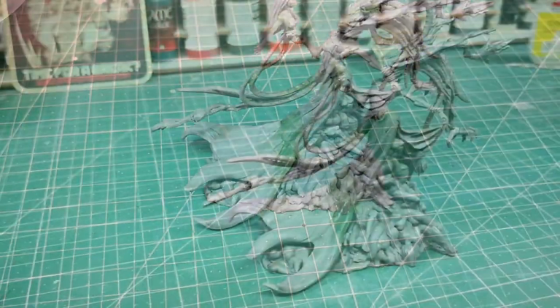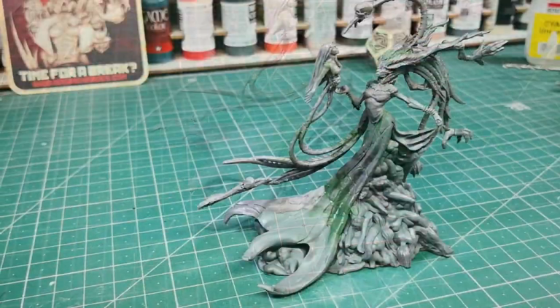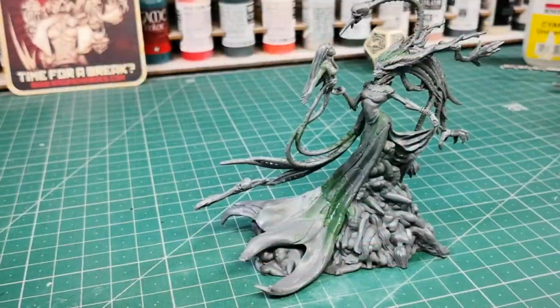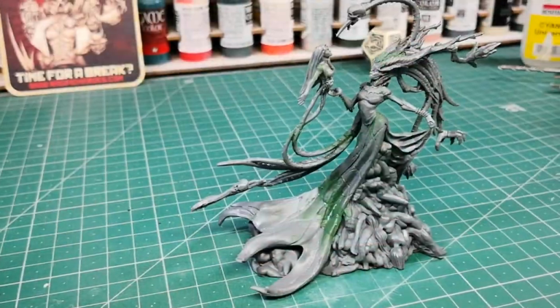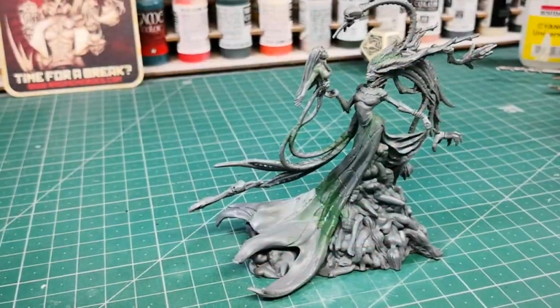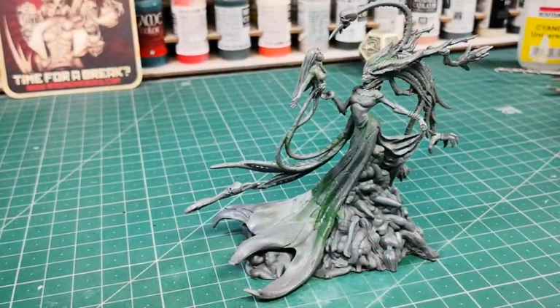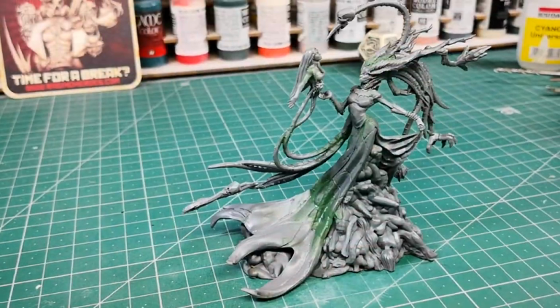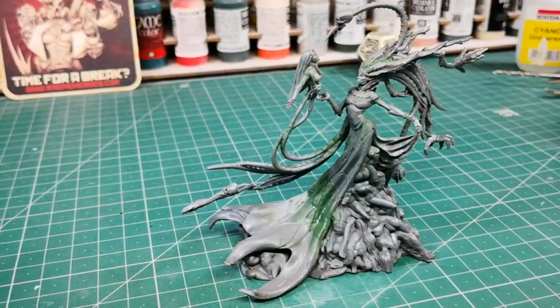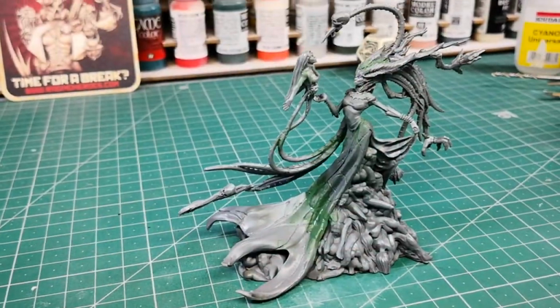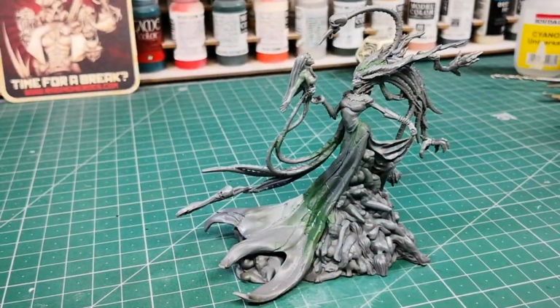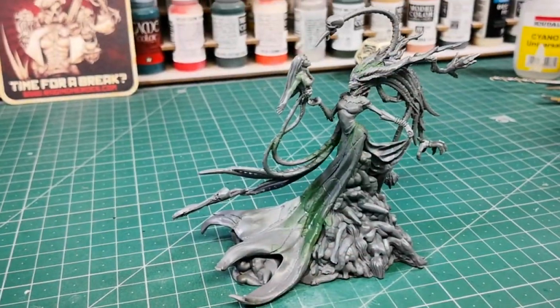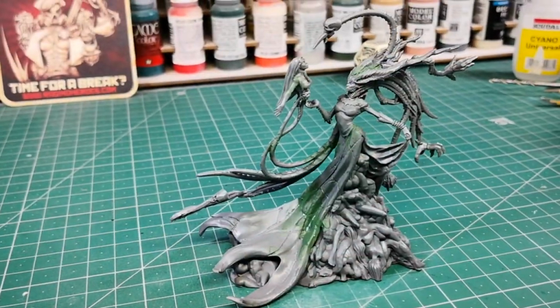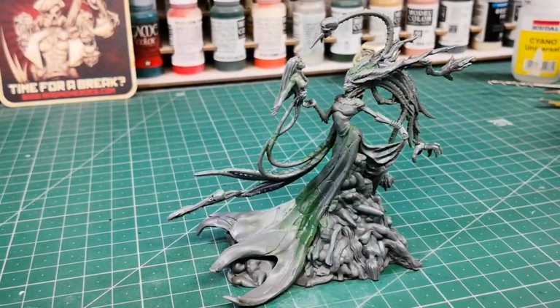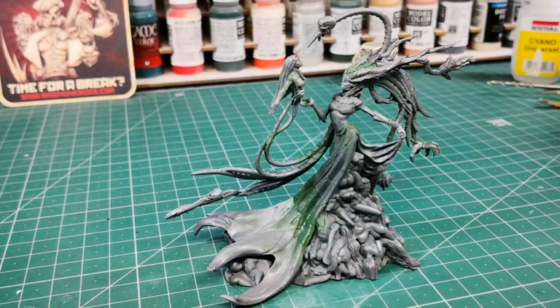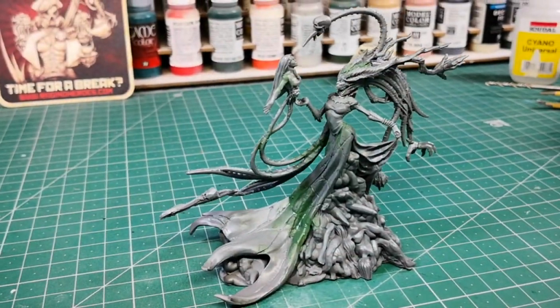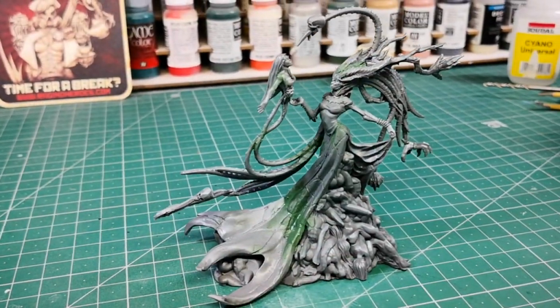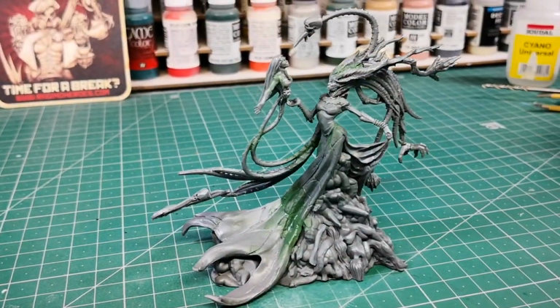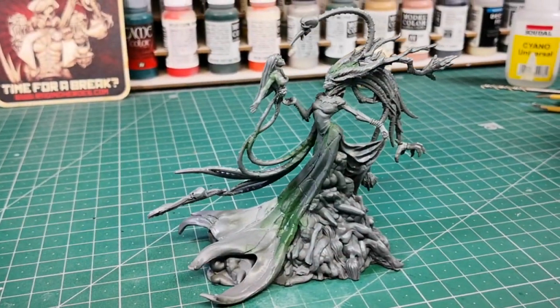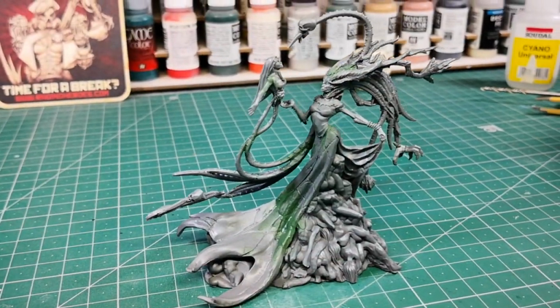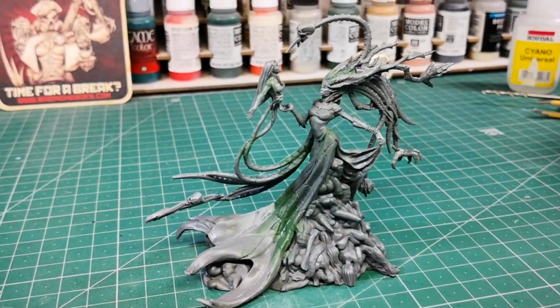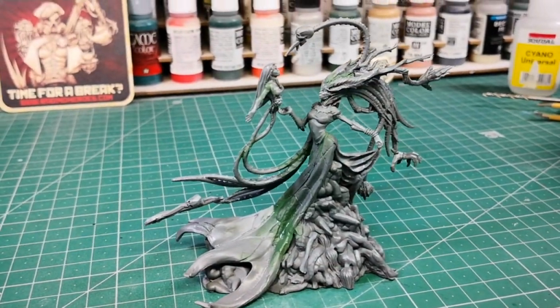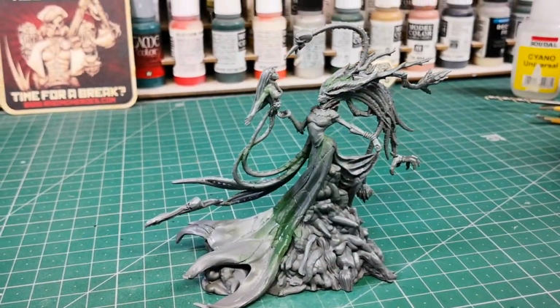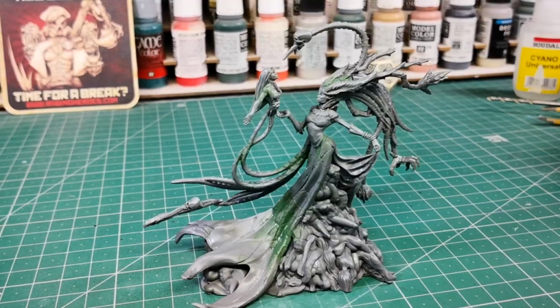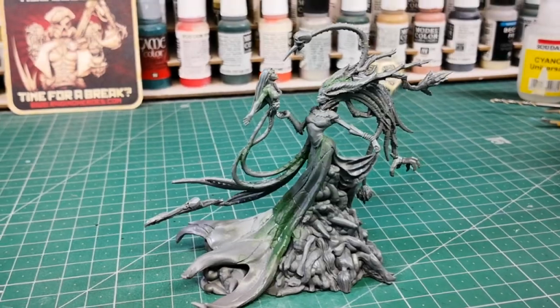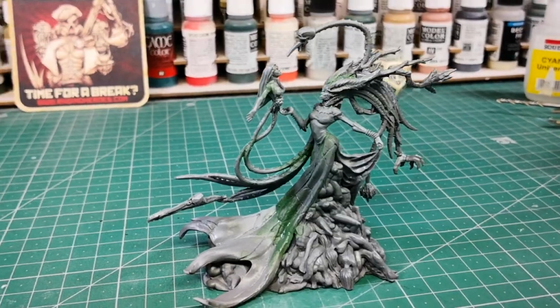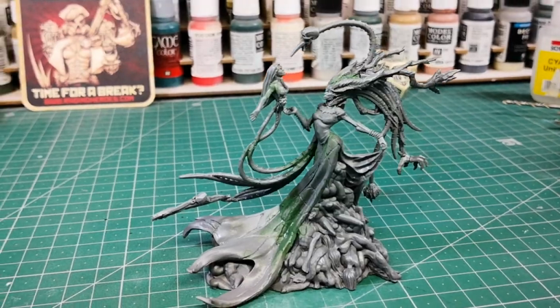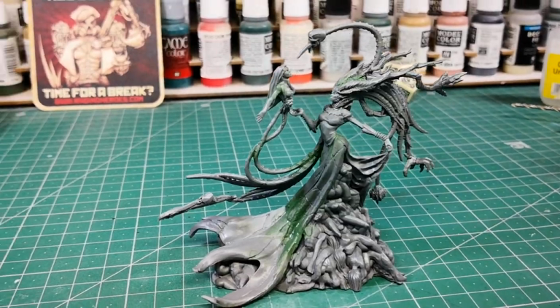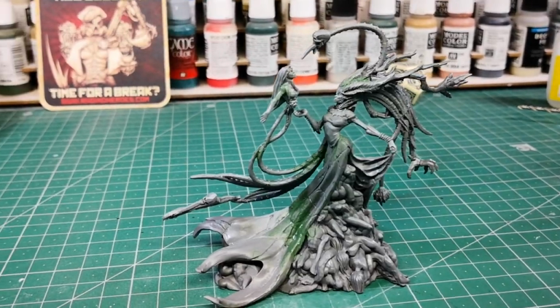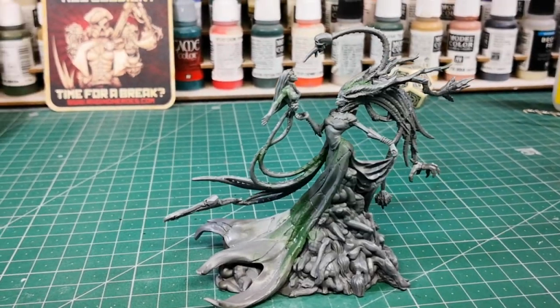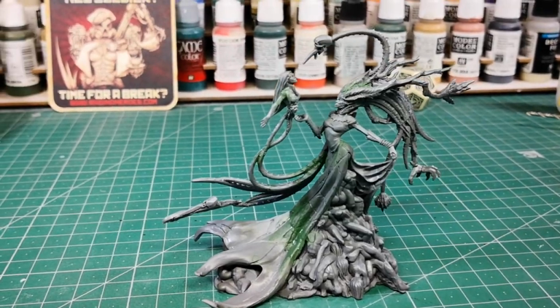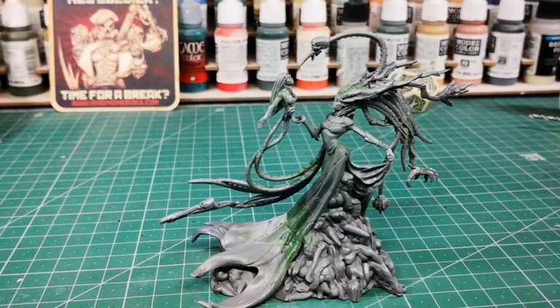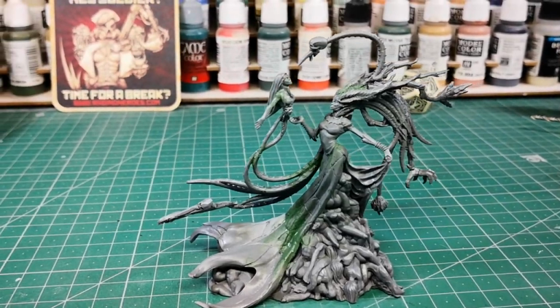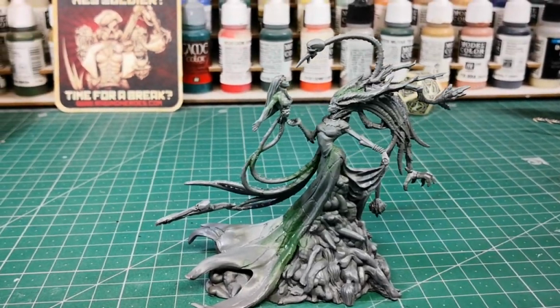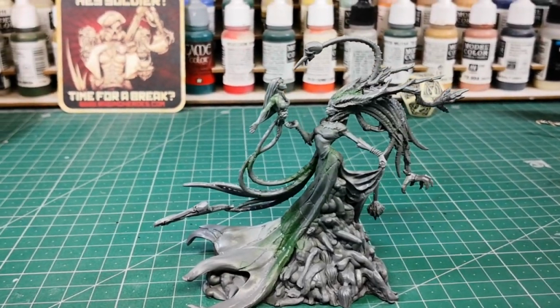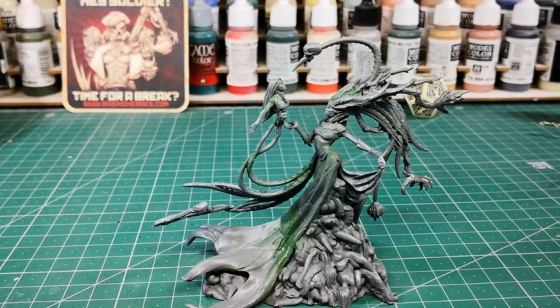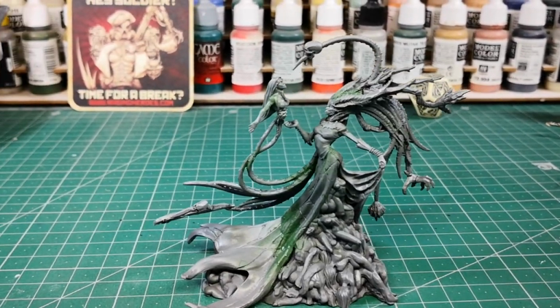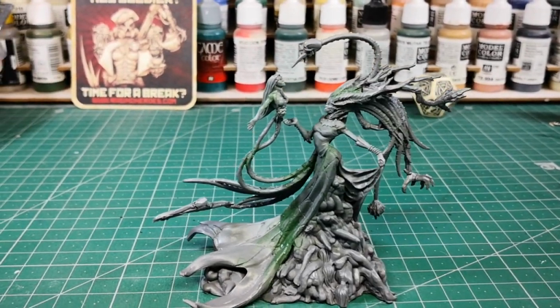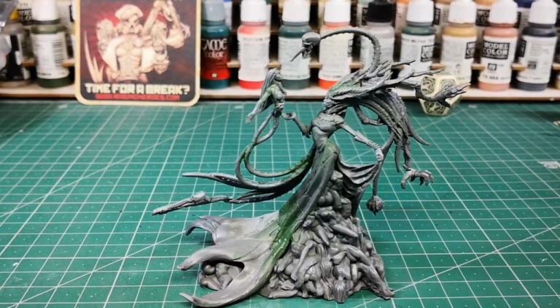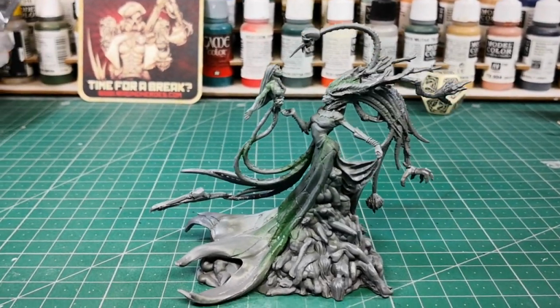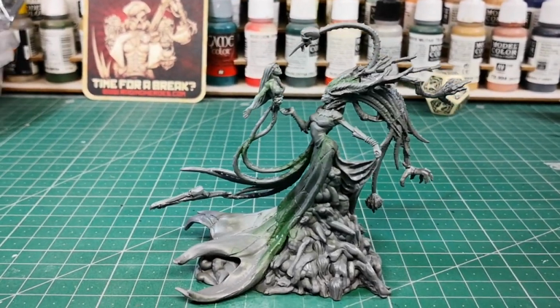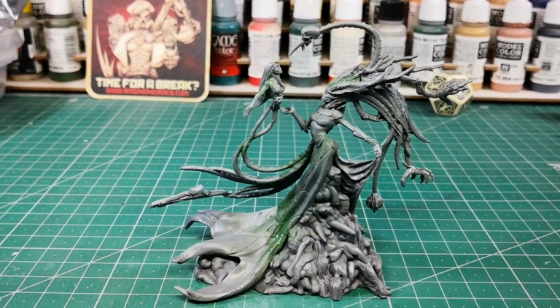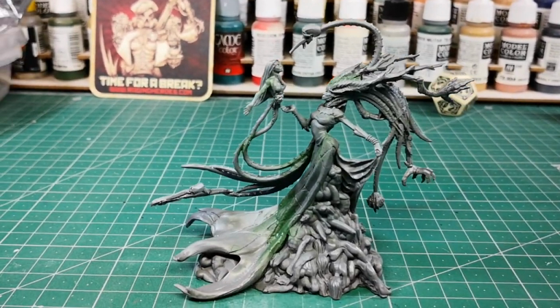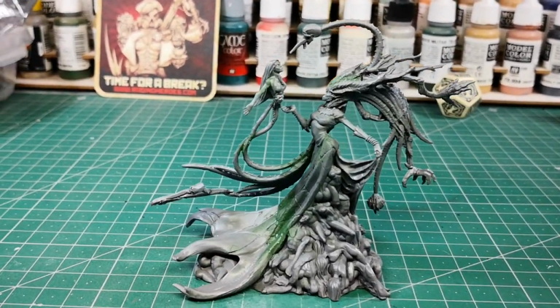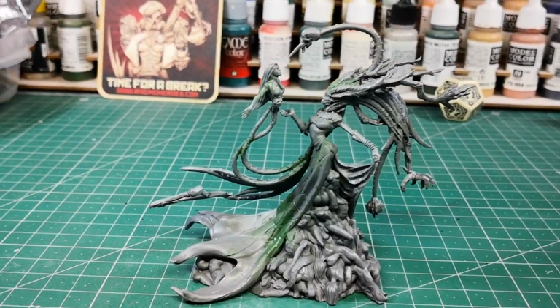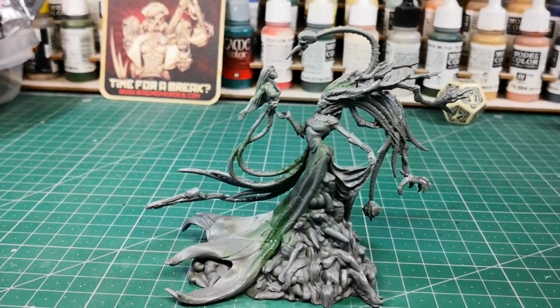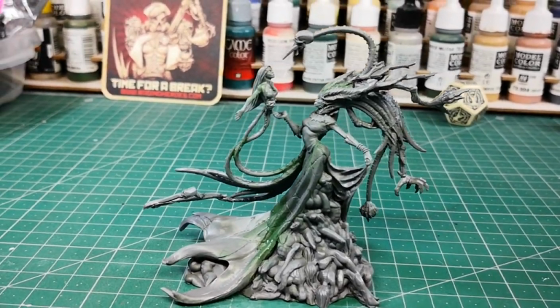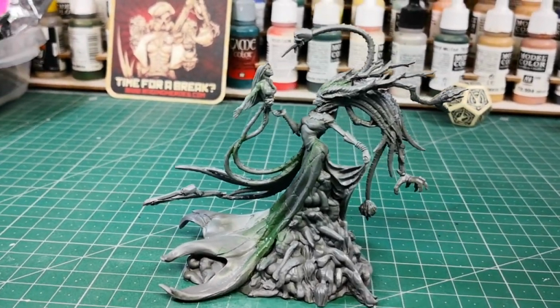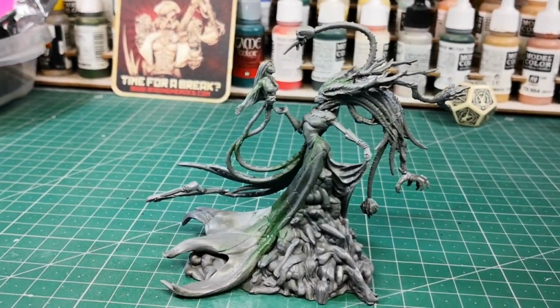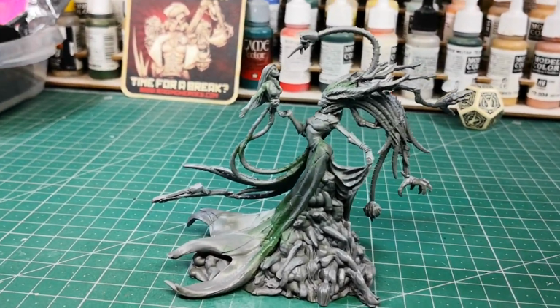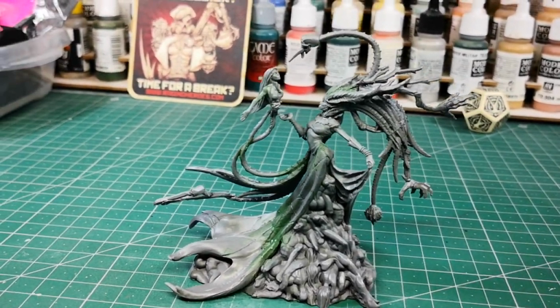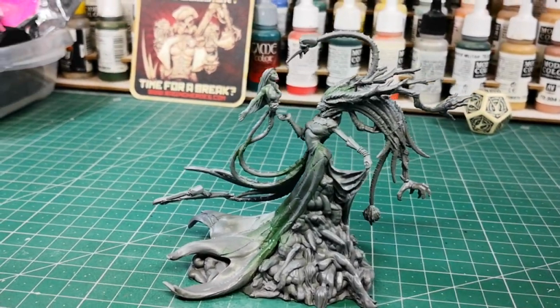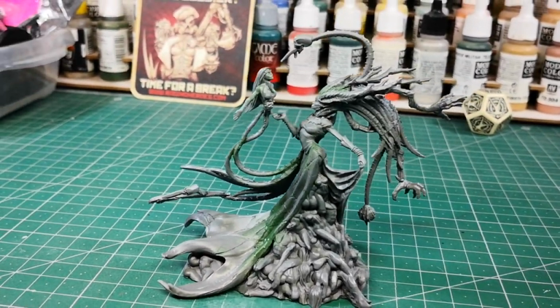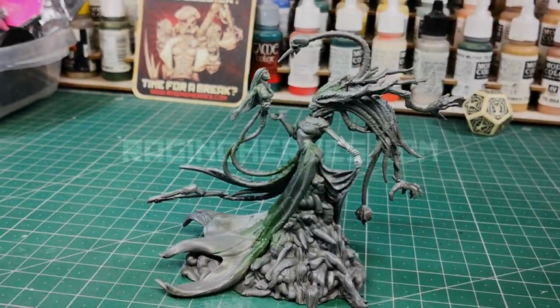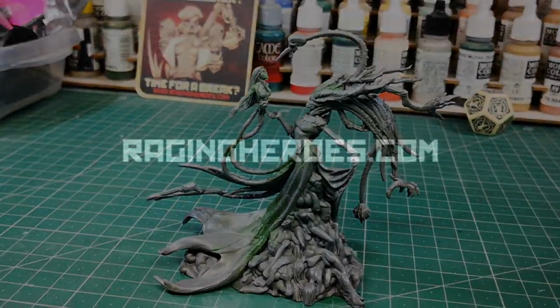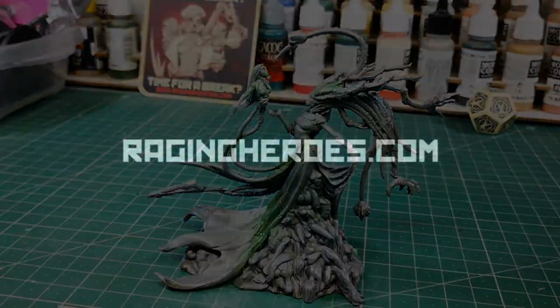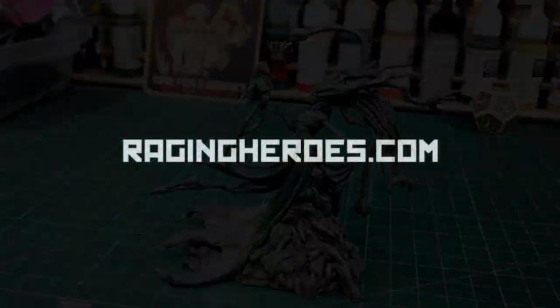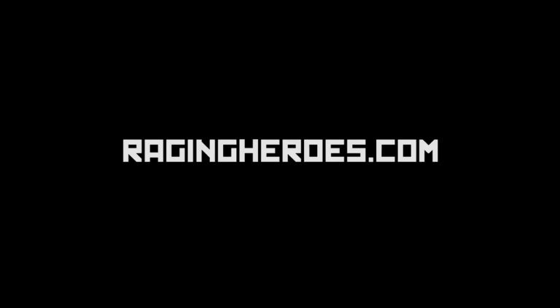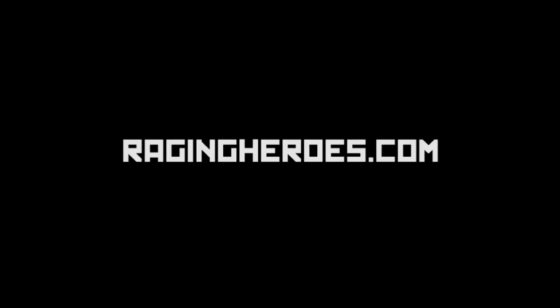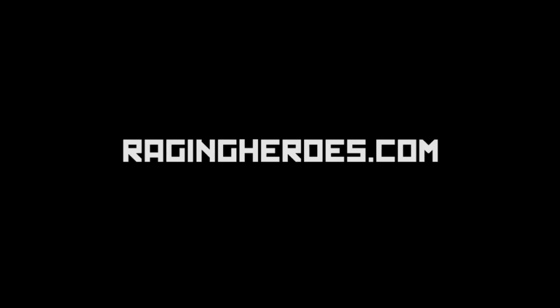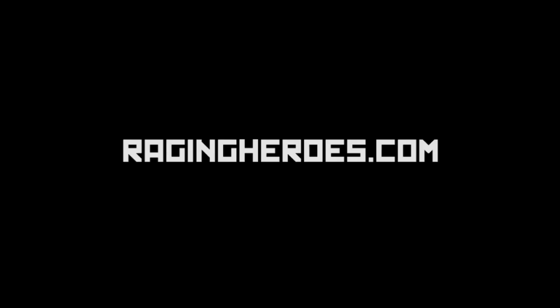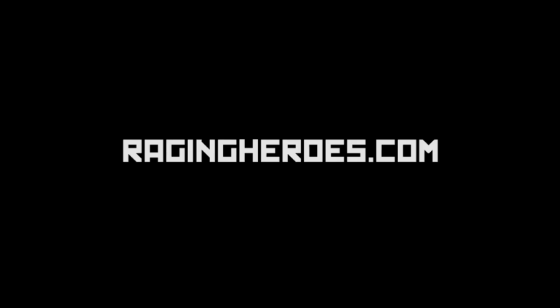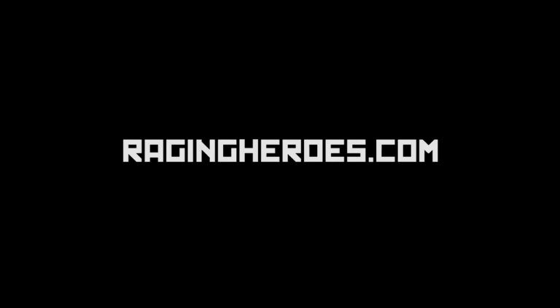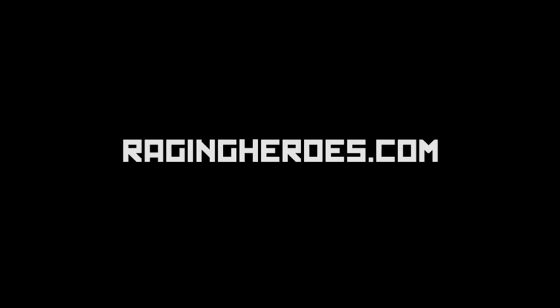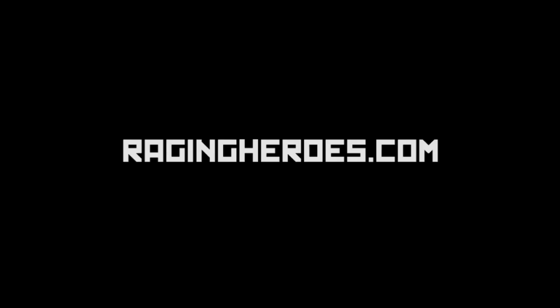Congratulations! Iscarloth is ready to be painted. Thanks for watching and visit us at RagingHeroes.com.